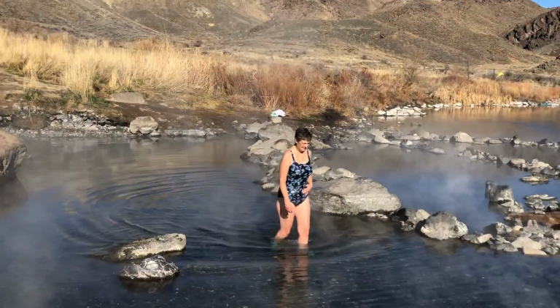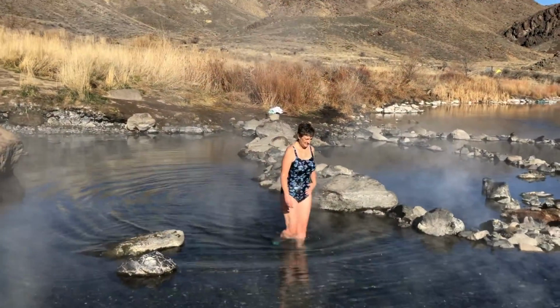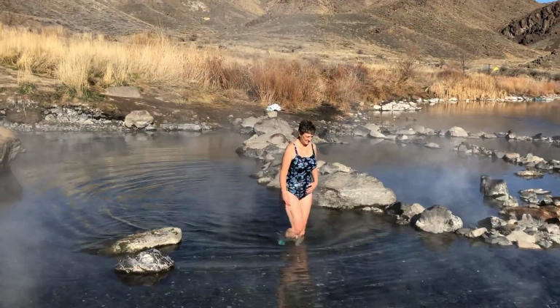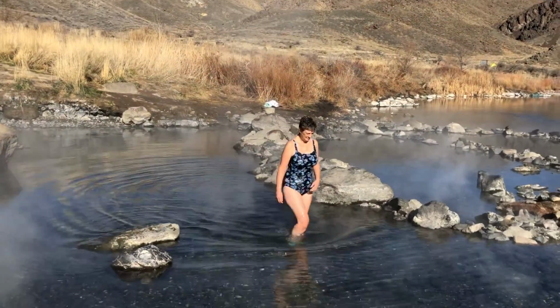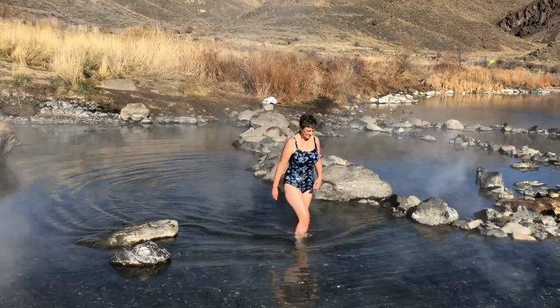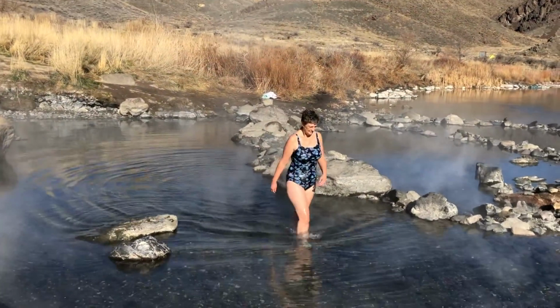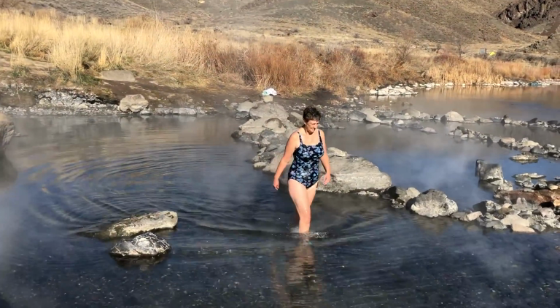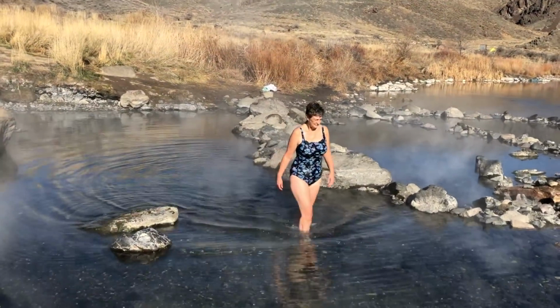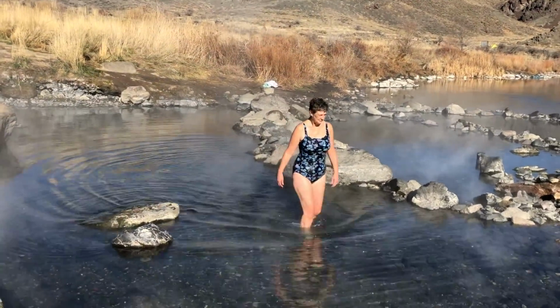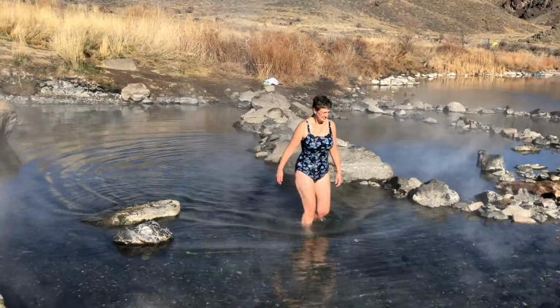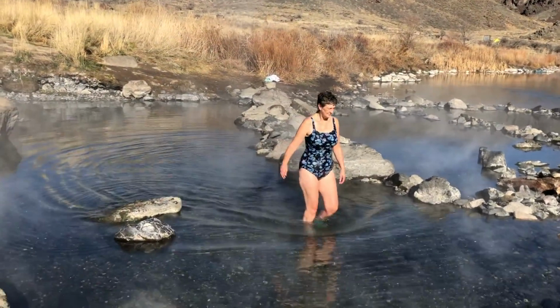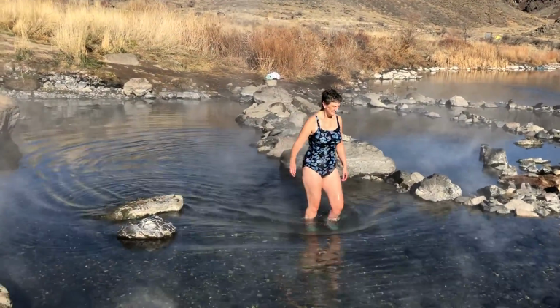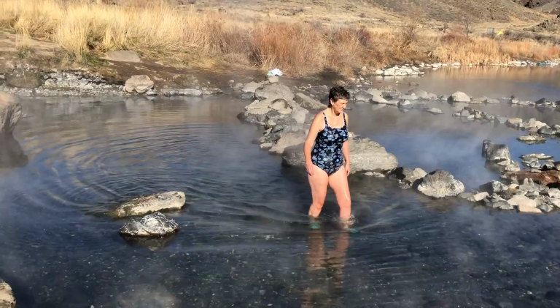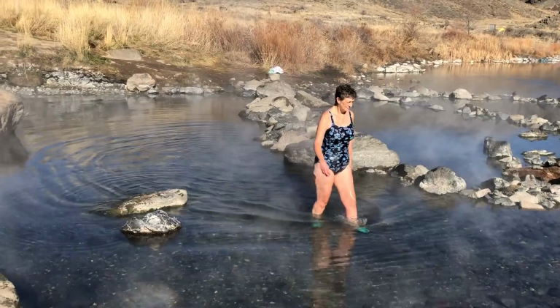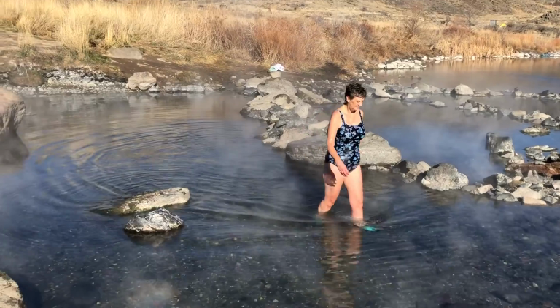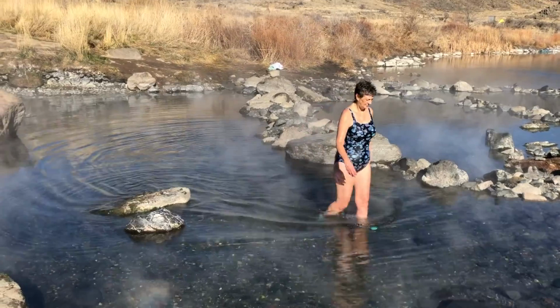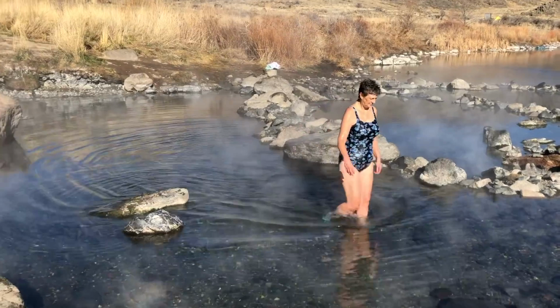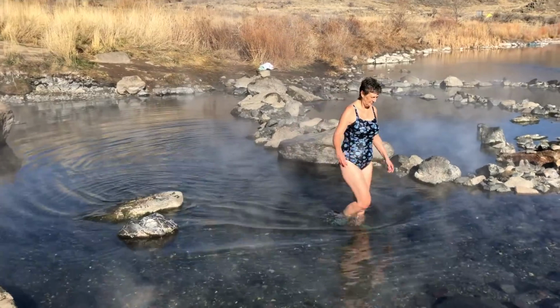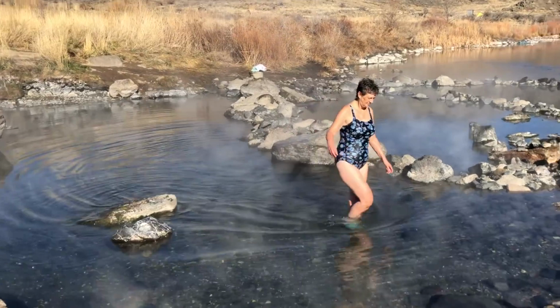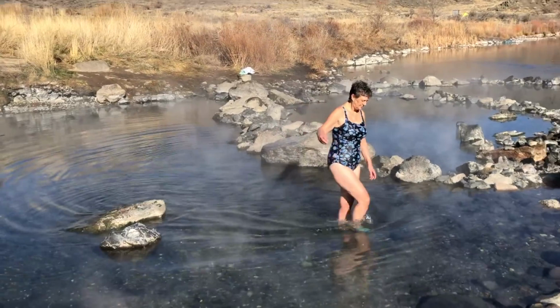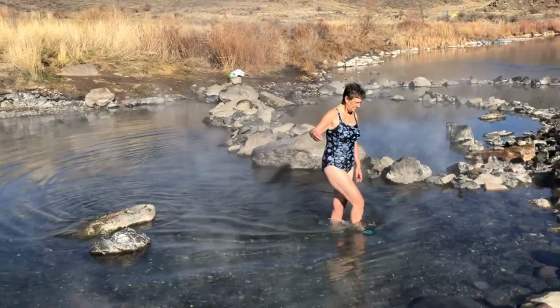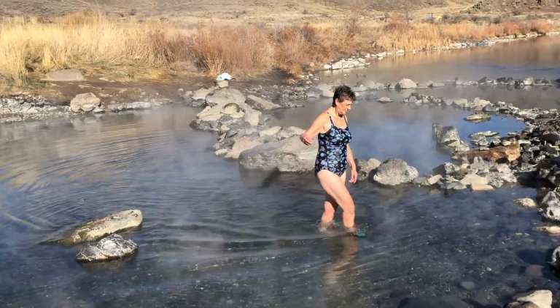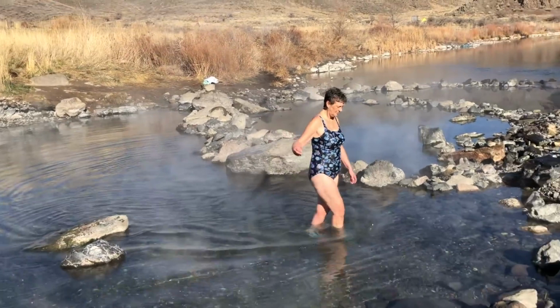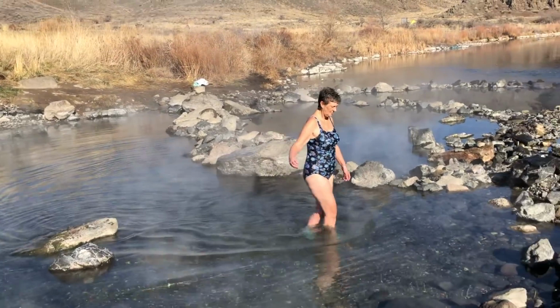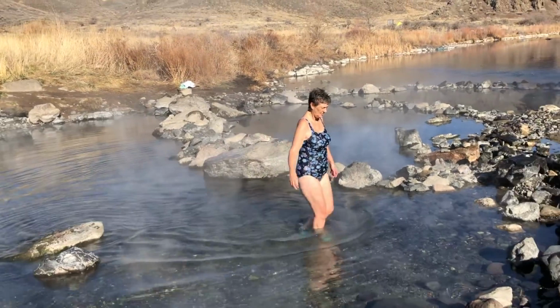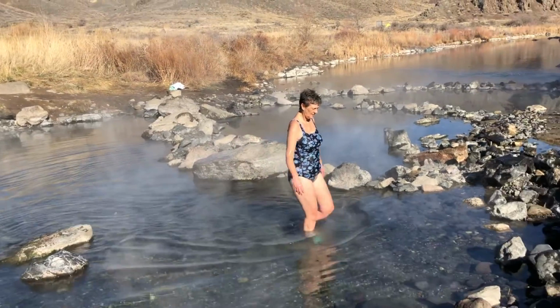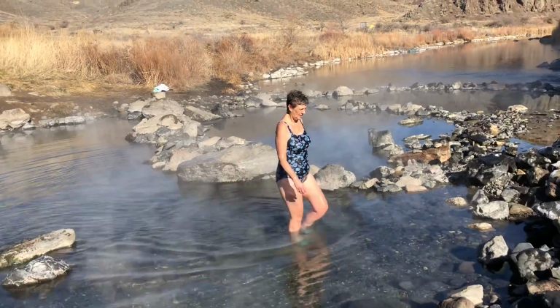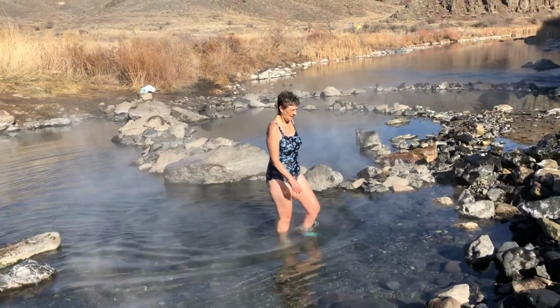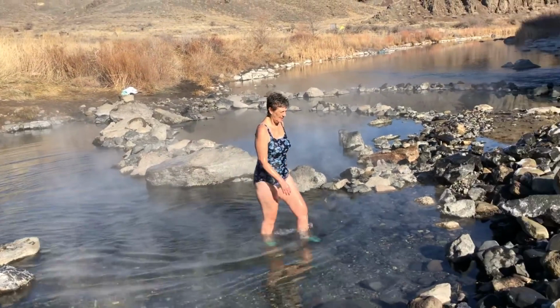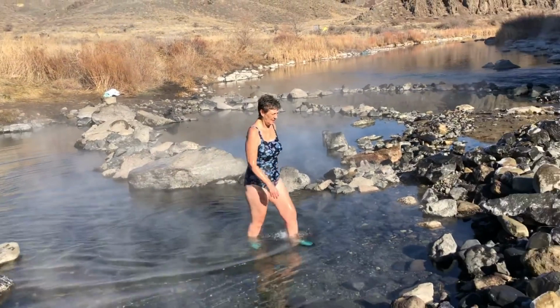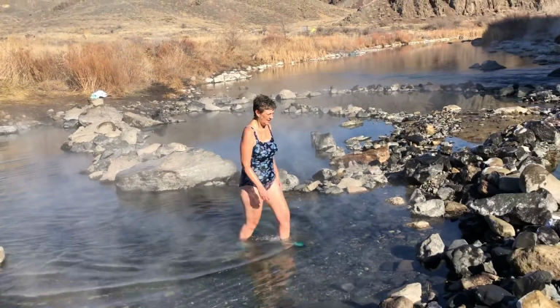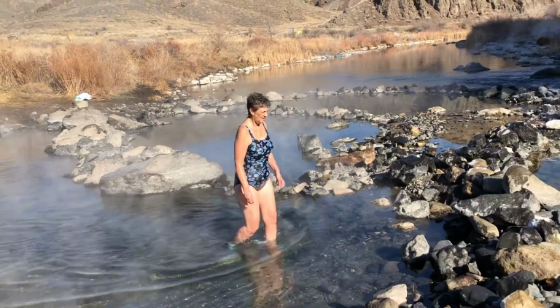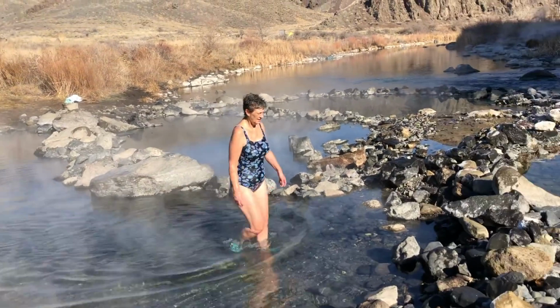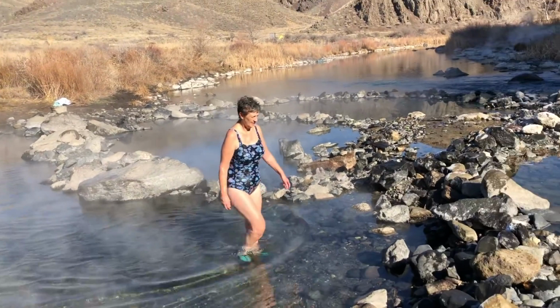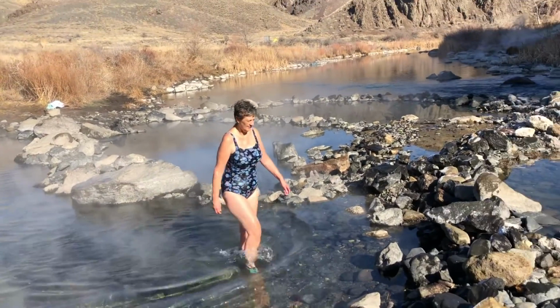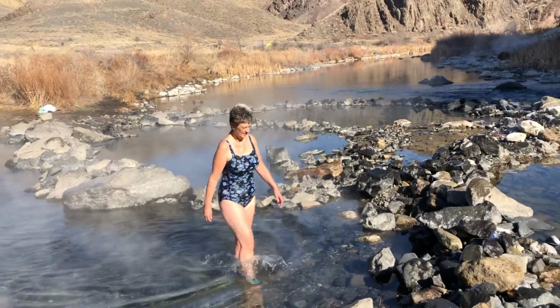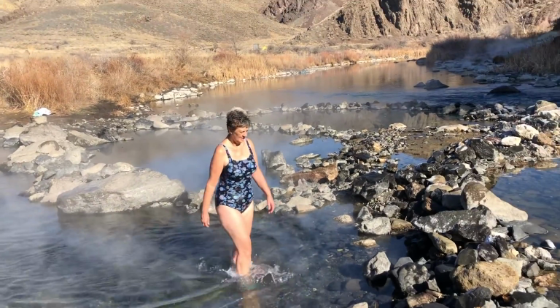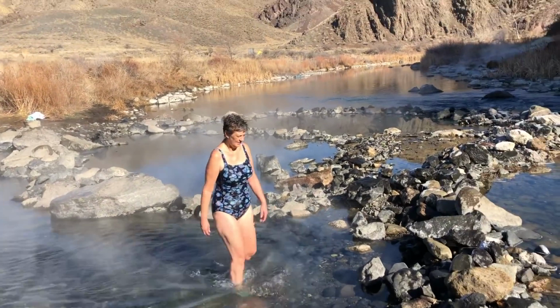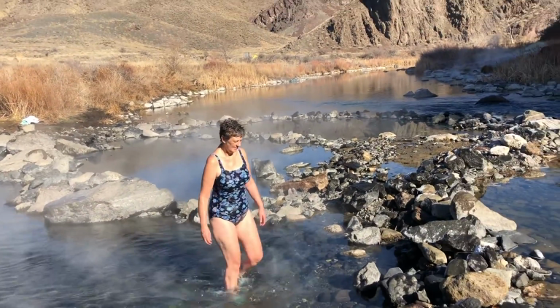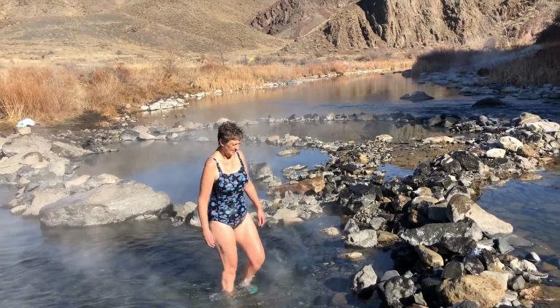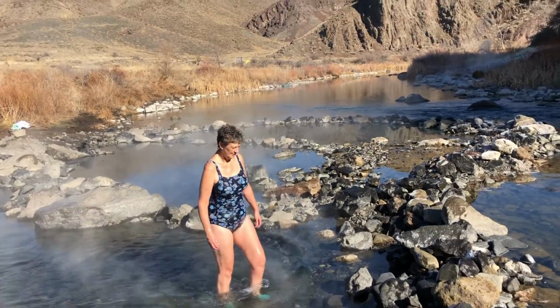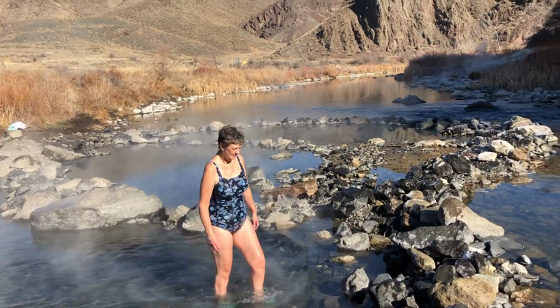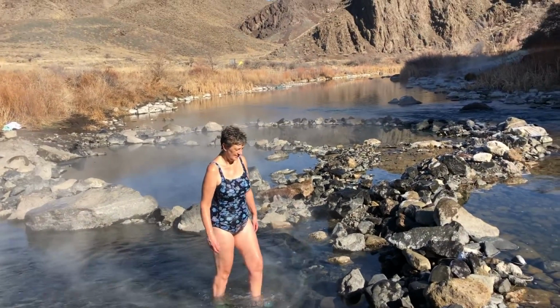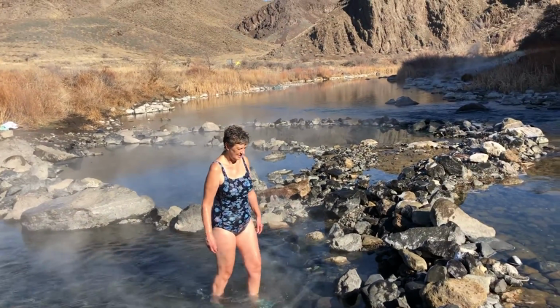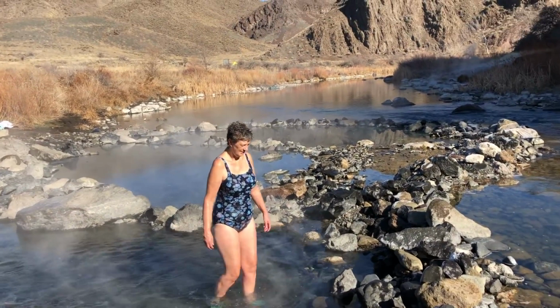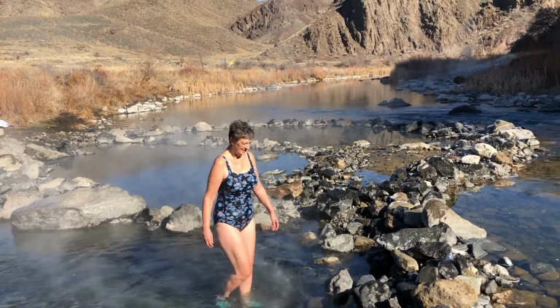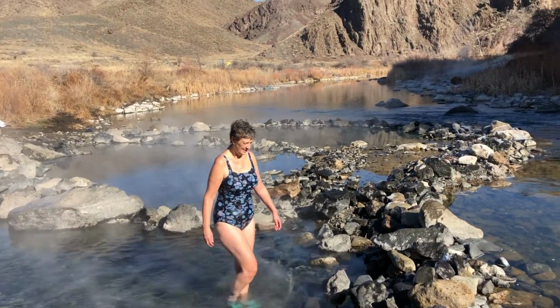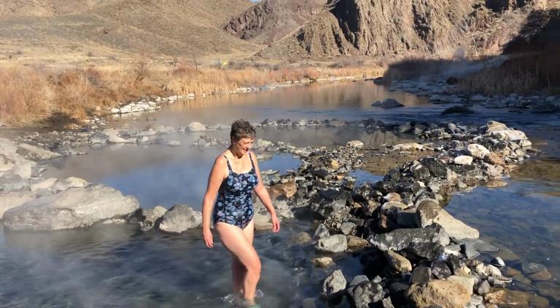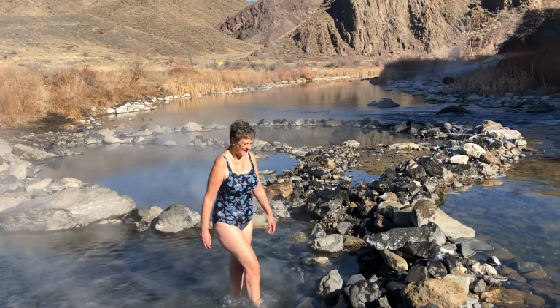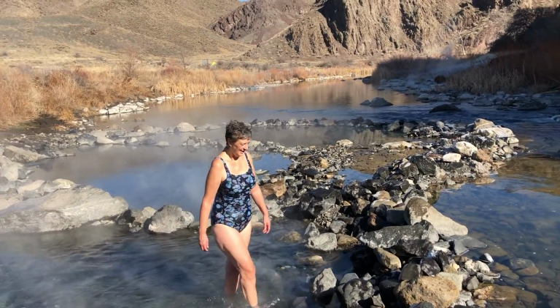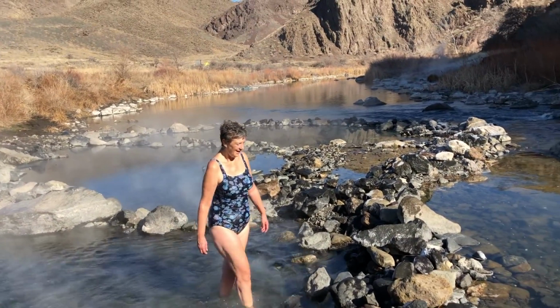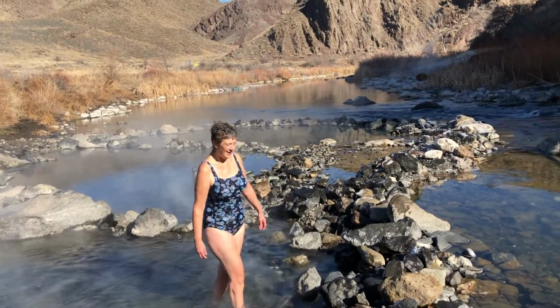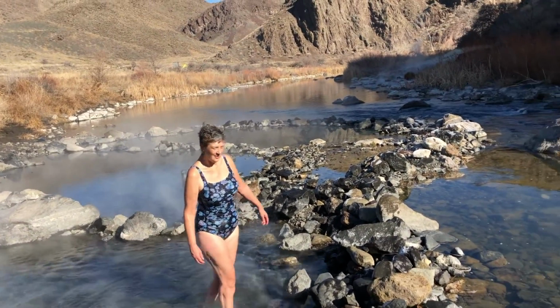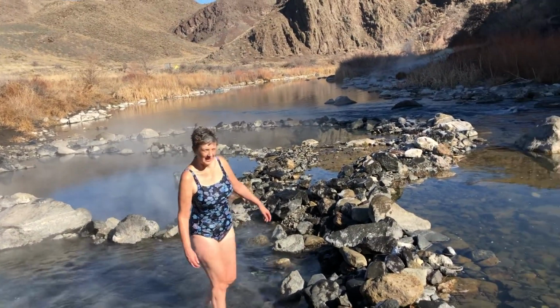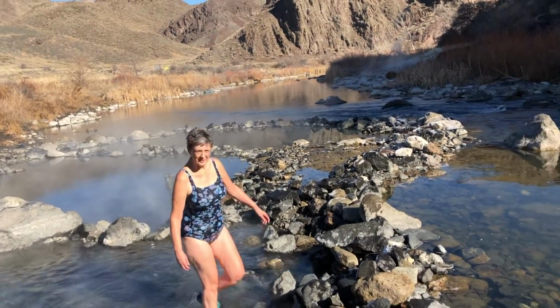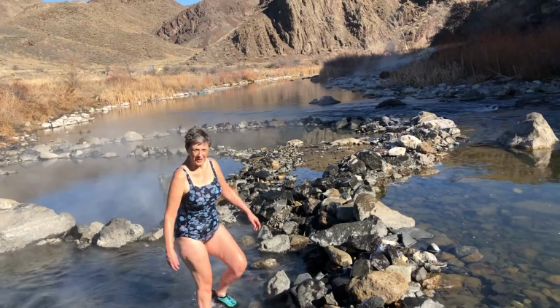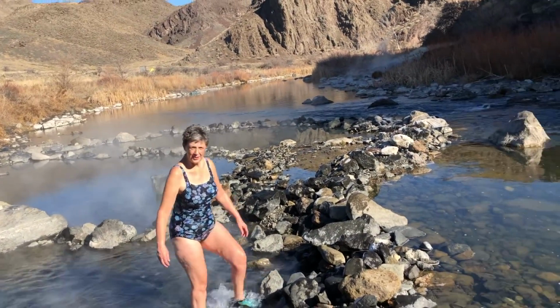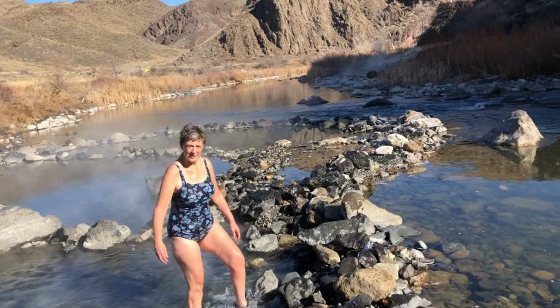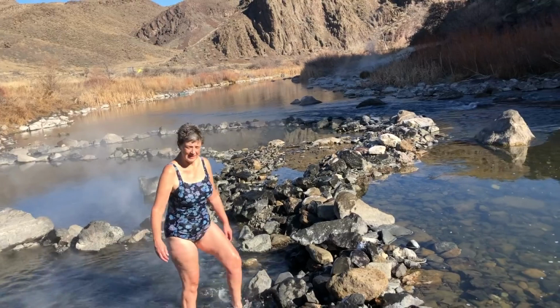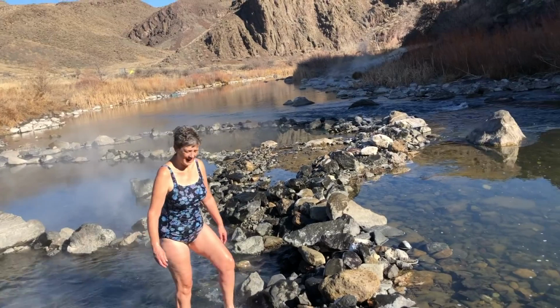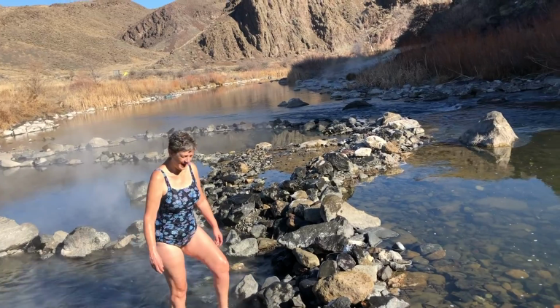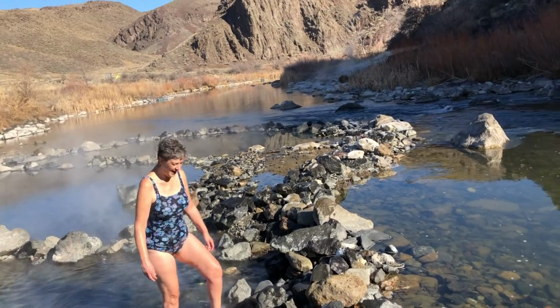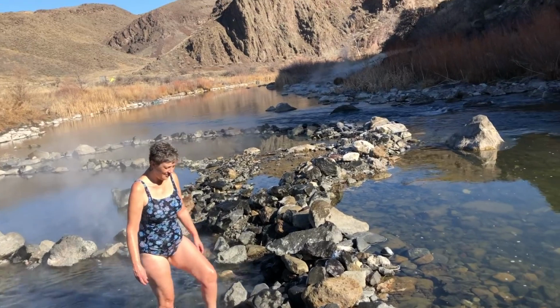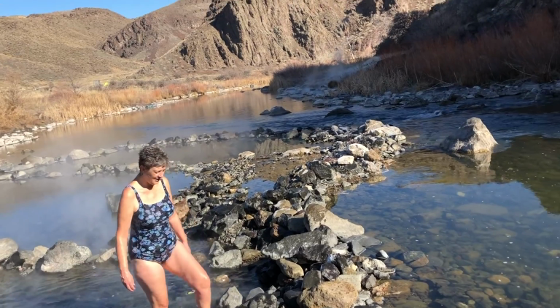That's what we get to enjoy this morning and we've got it all to ourselves! It's heaven.